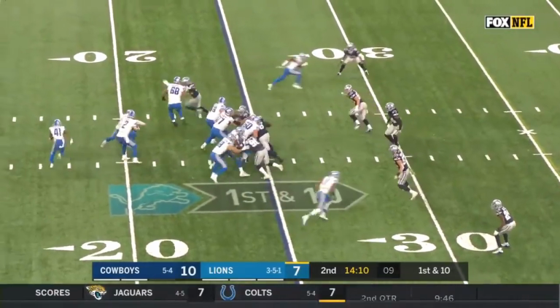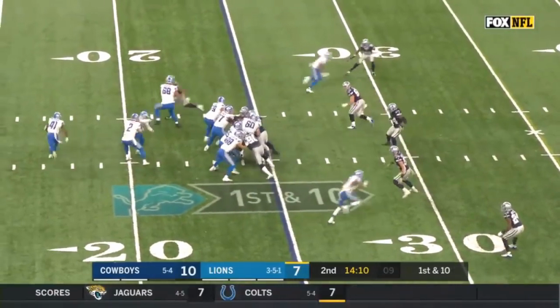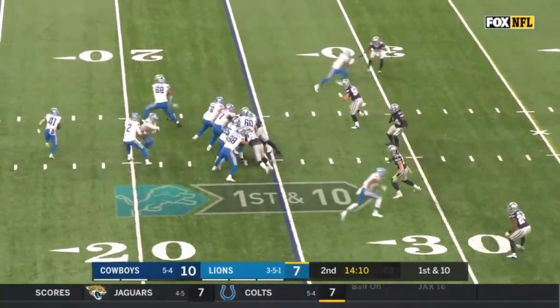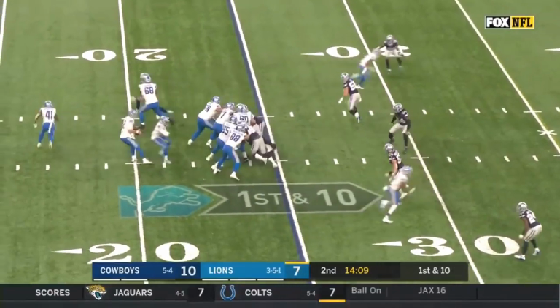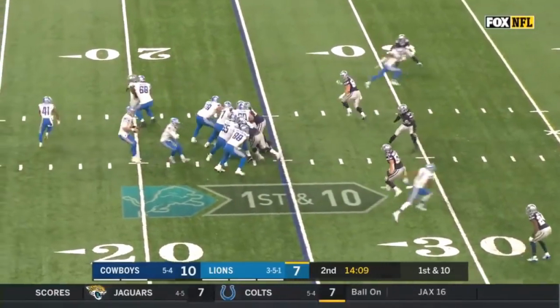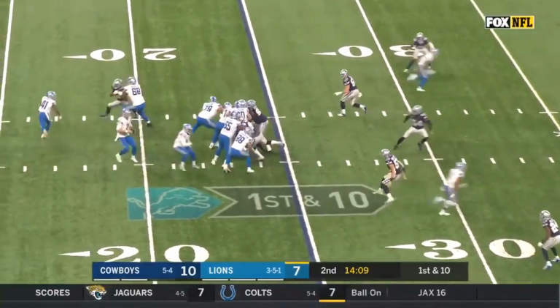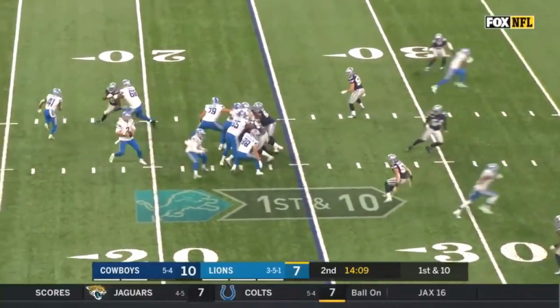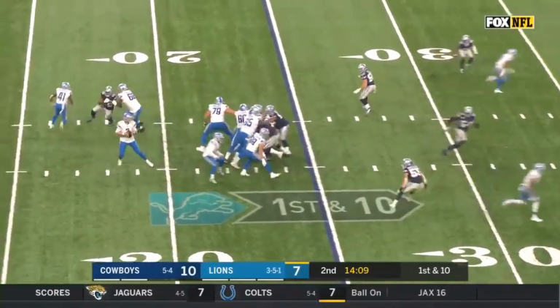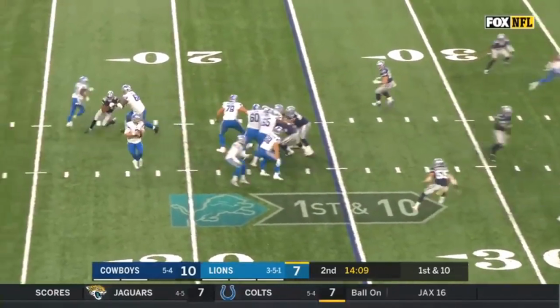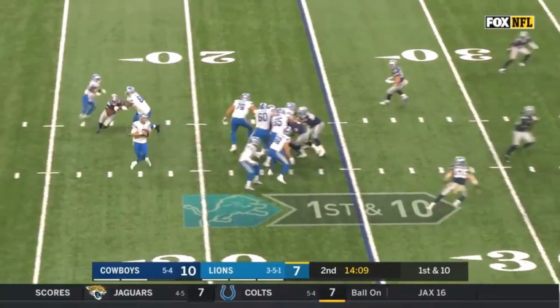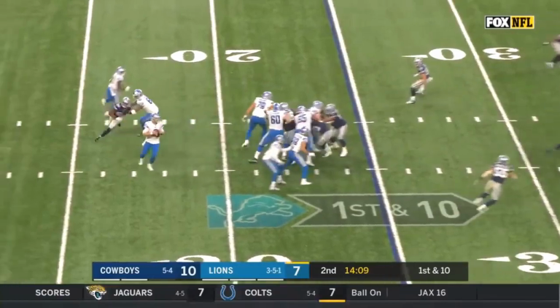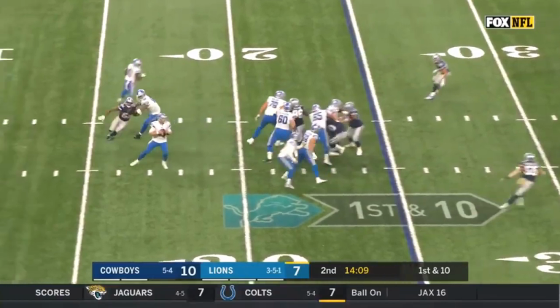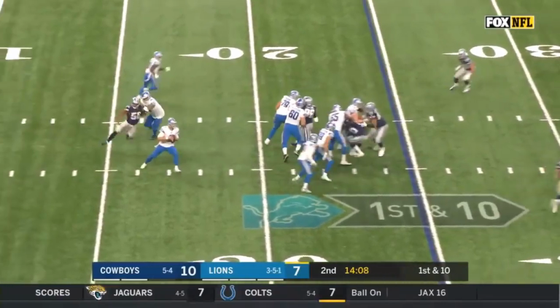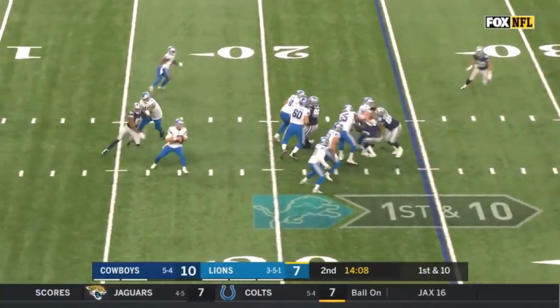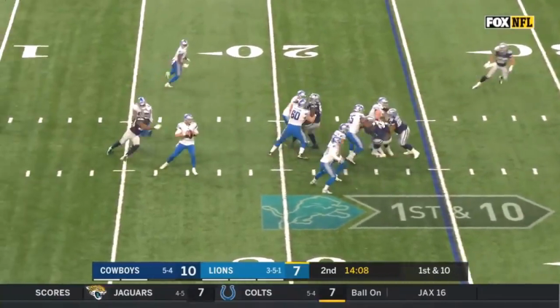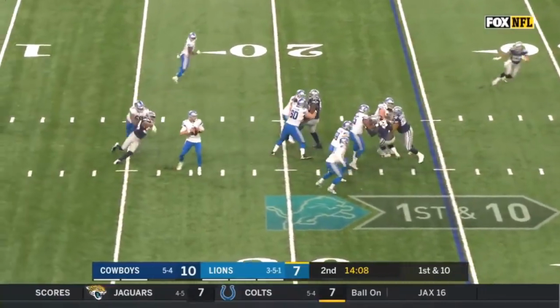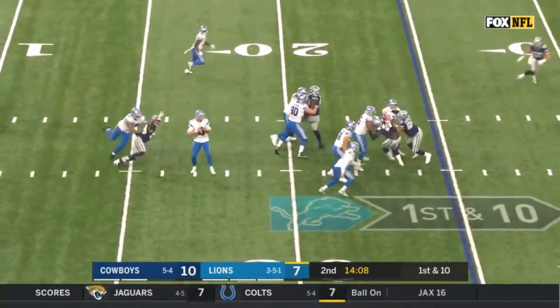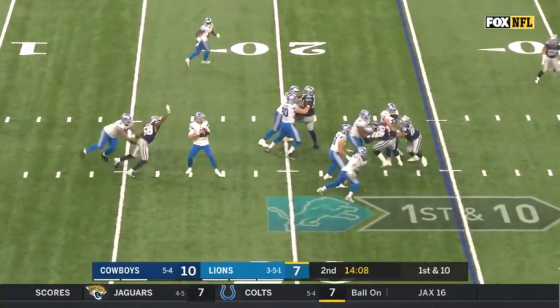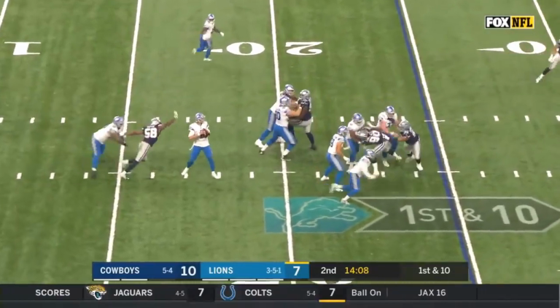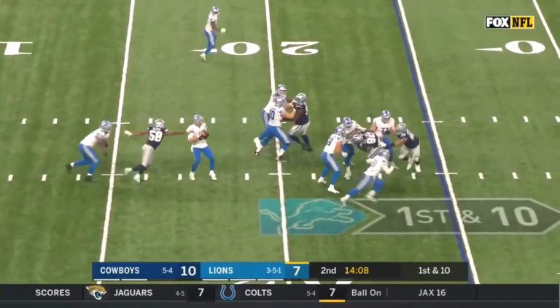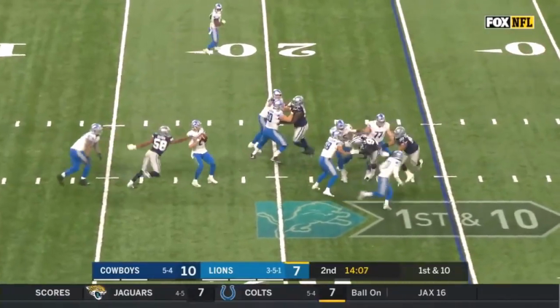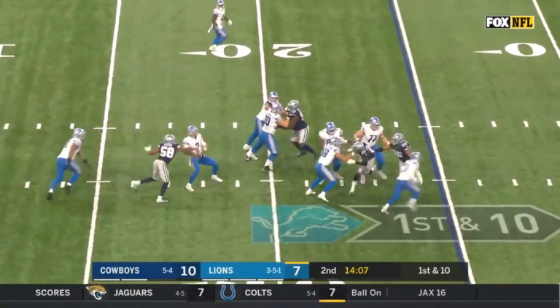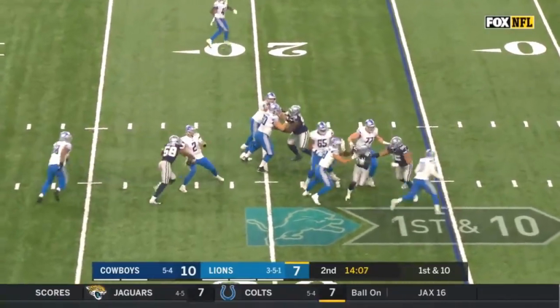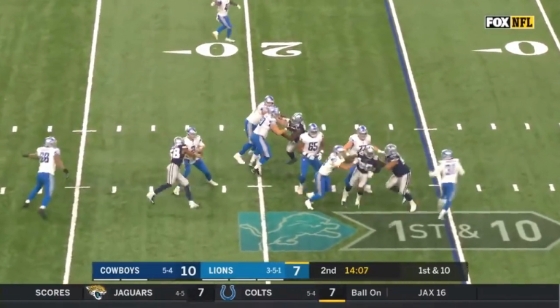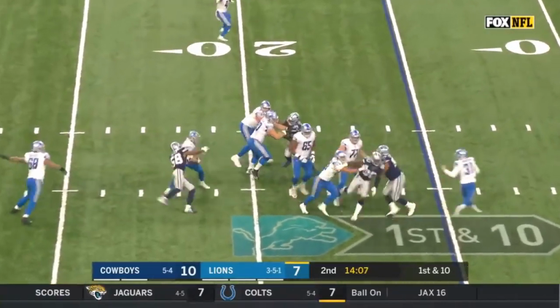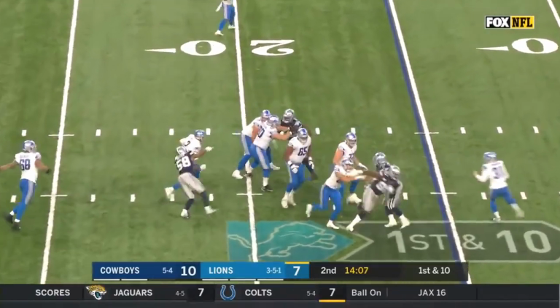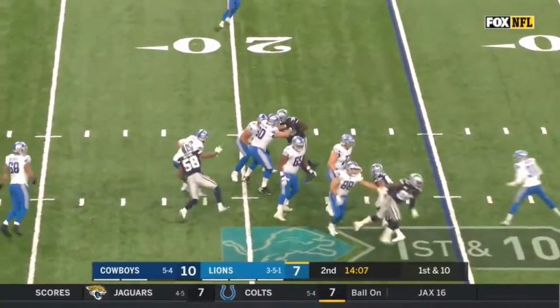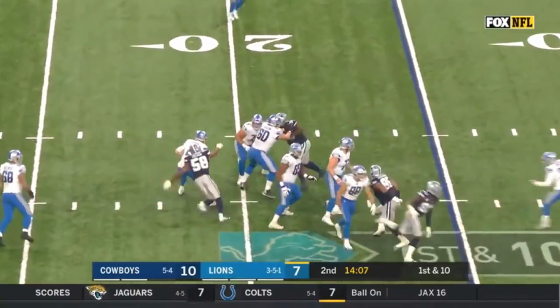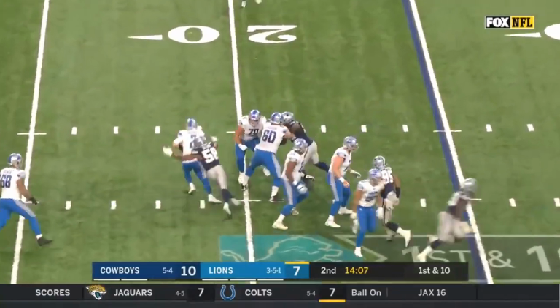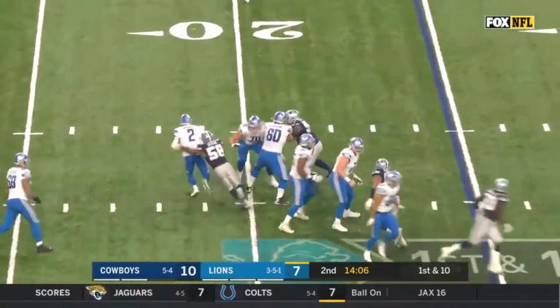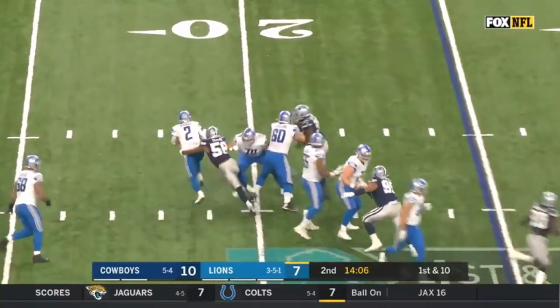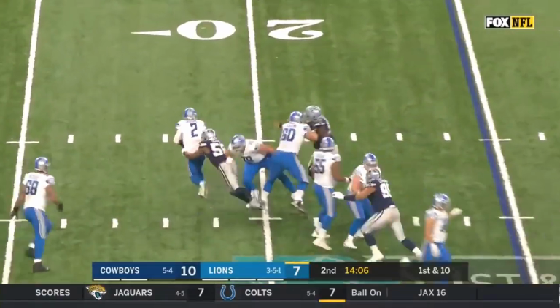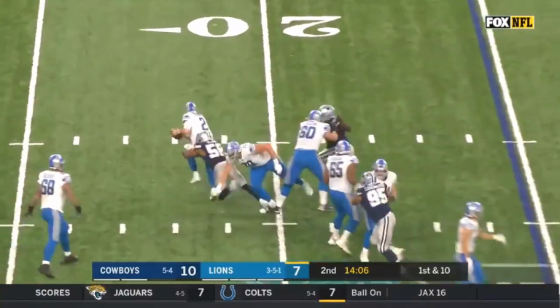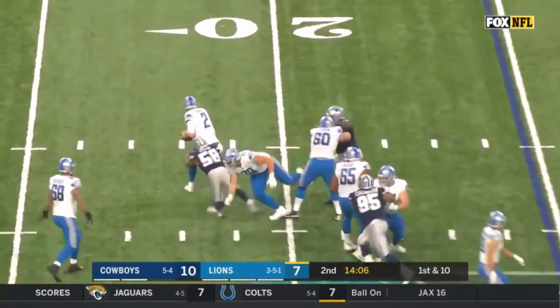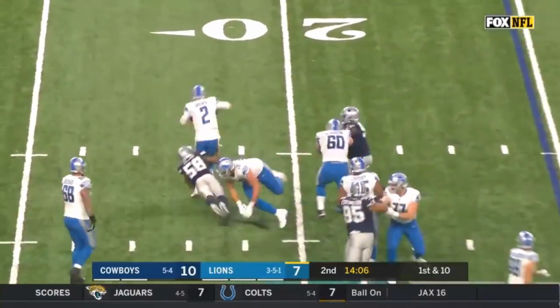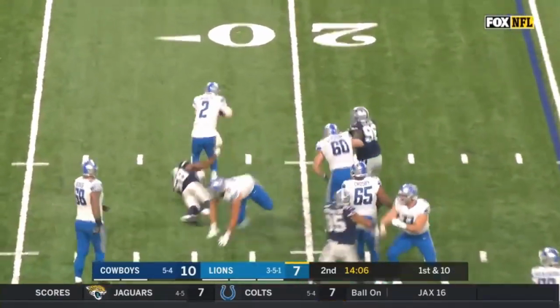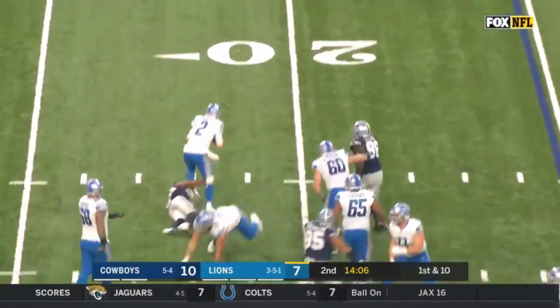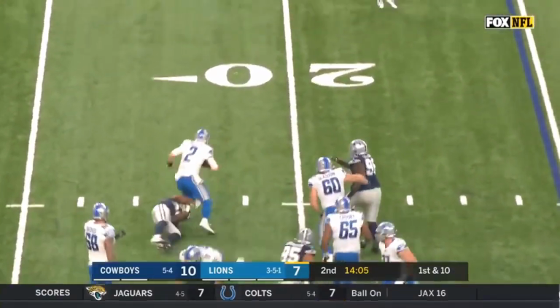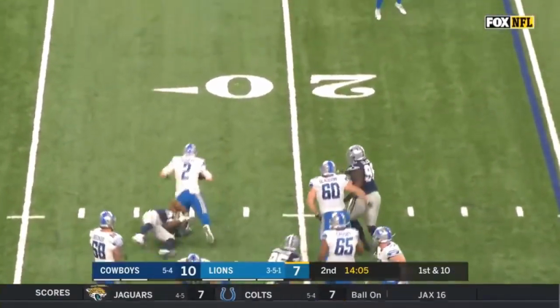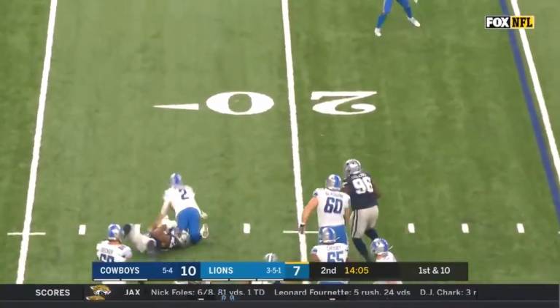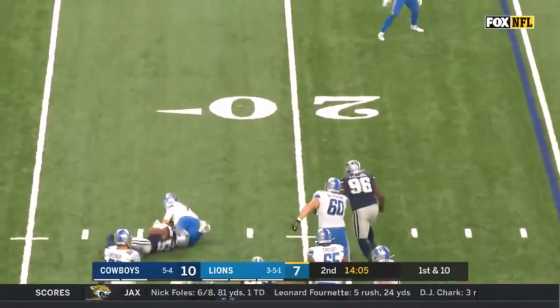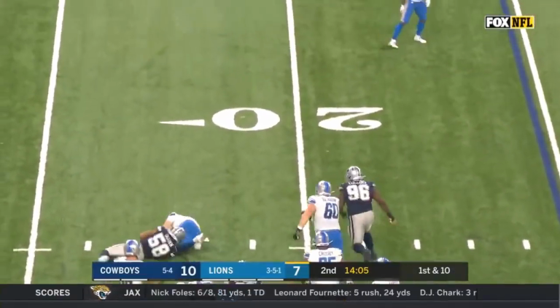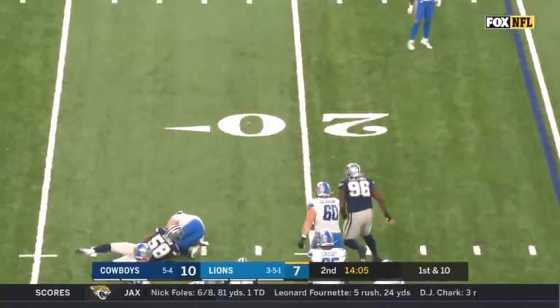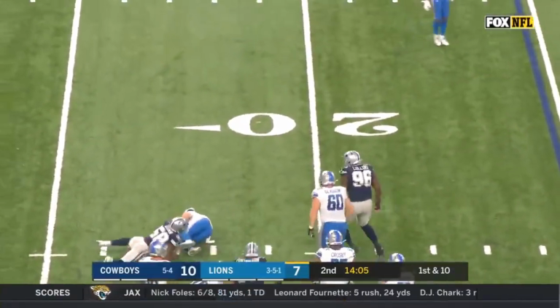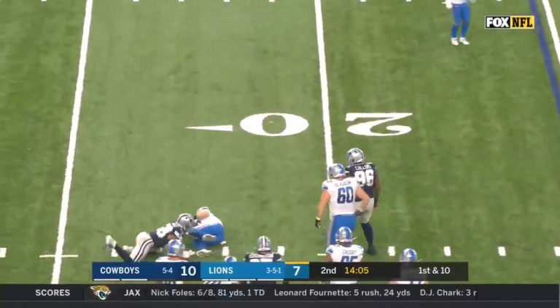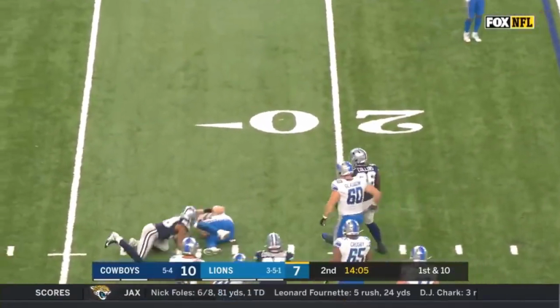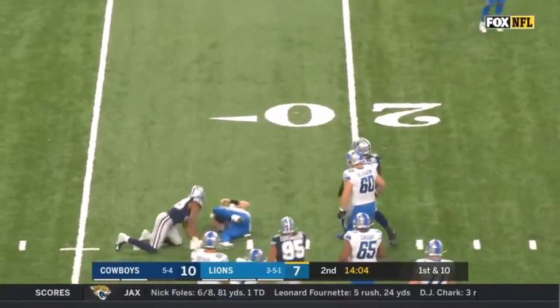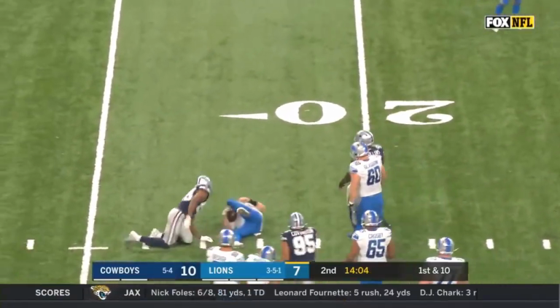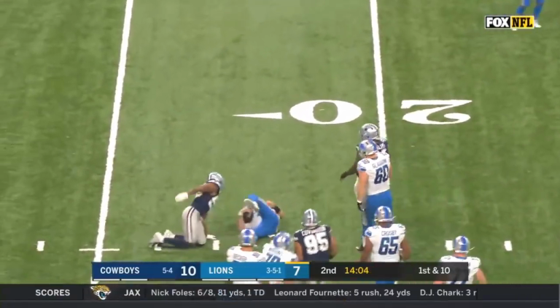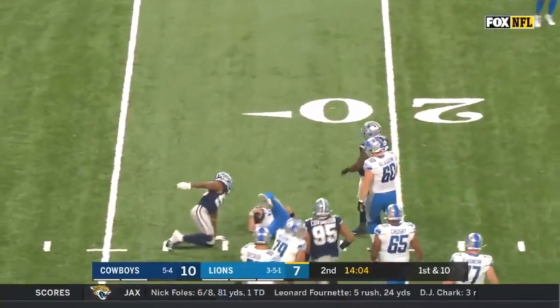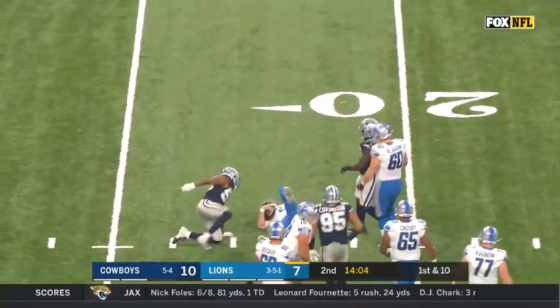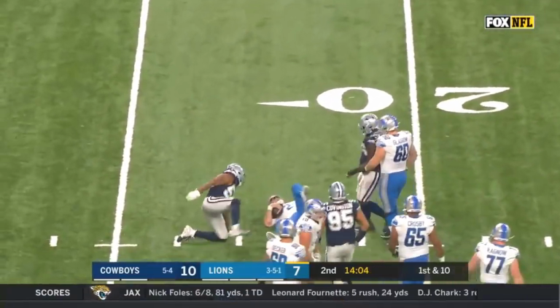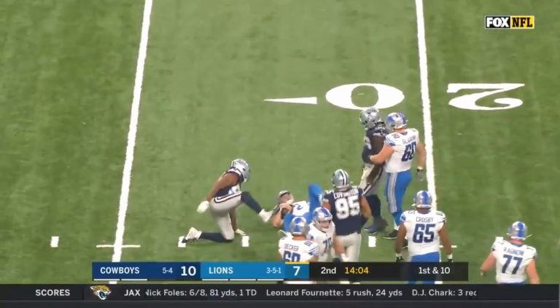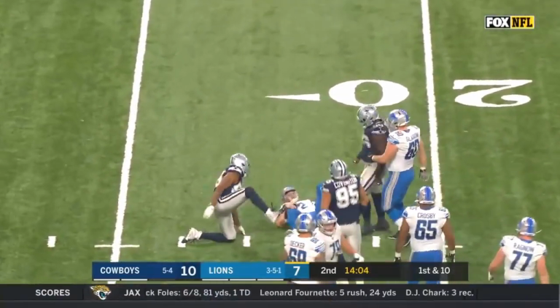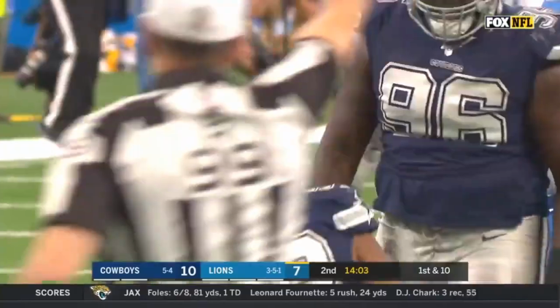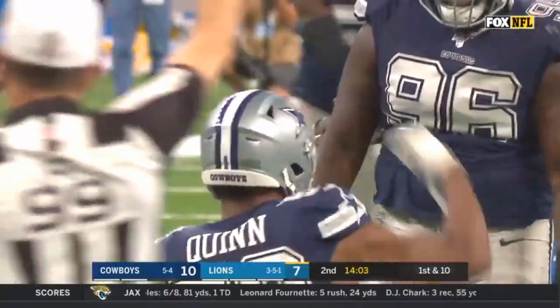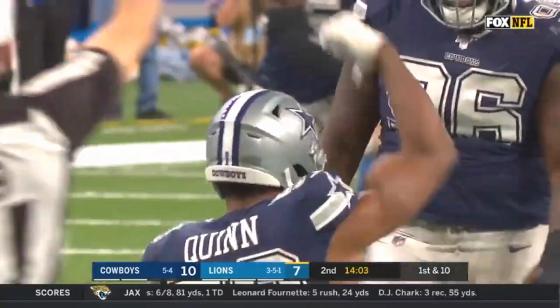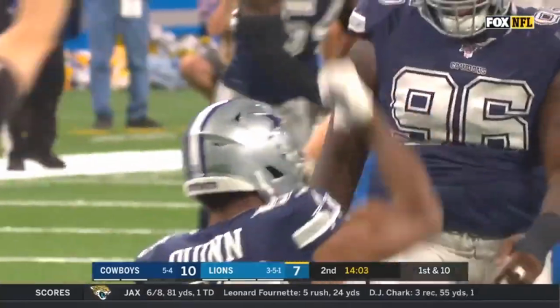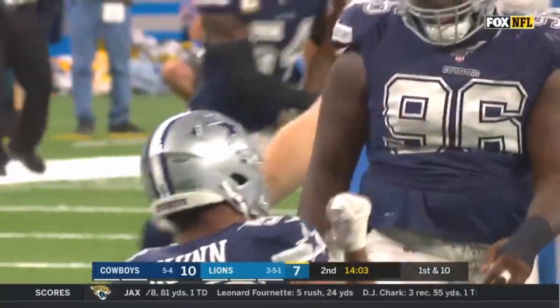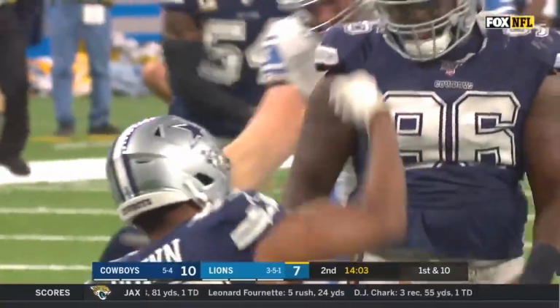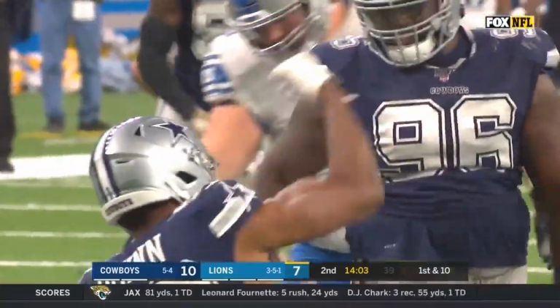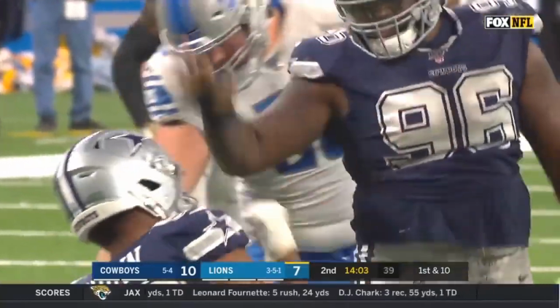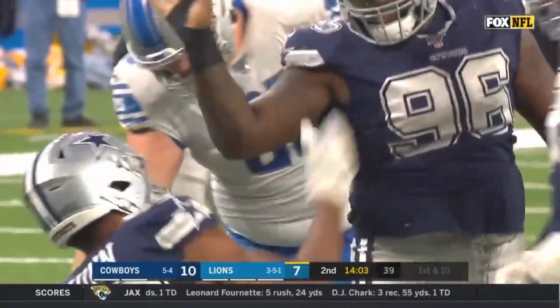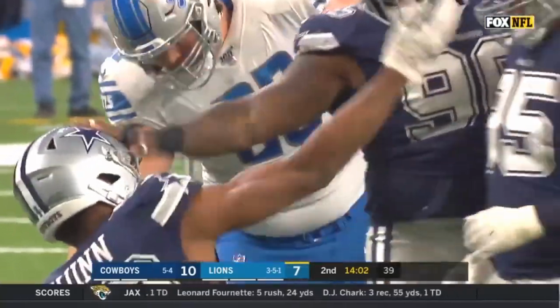On first down, Driscoll to throw — pressure coming, he's in trouble. Somehow hangs on to the ball, but down he goes! Robert Quinn.